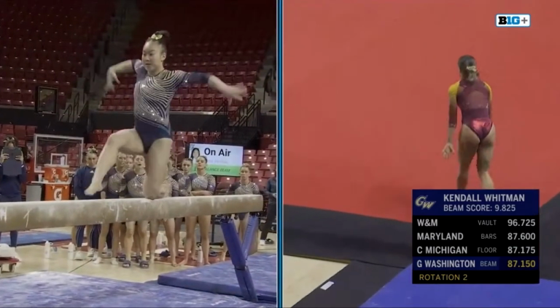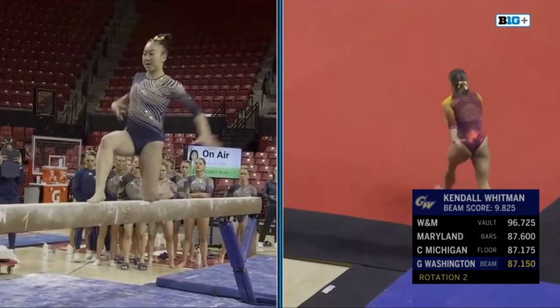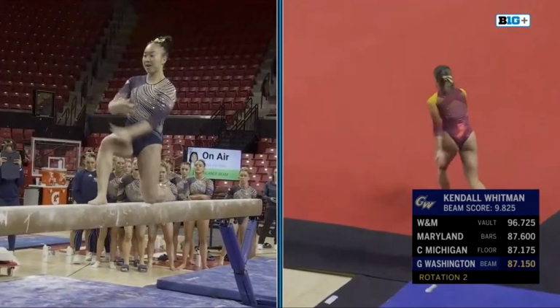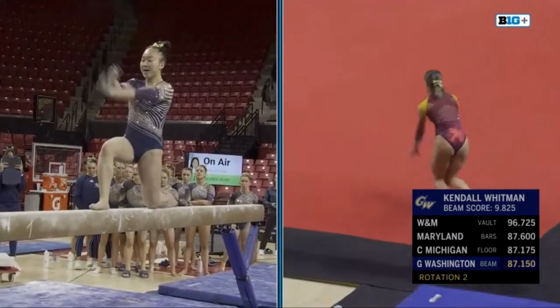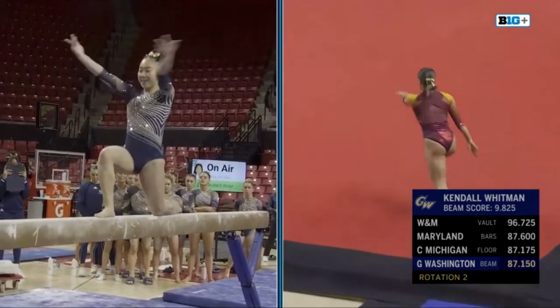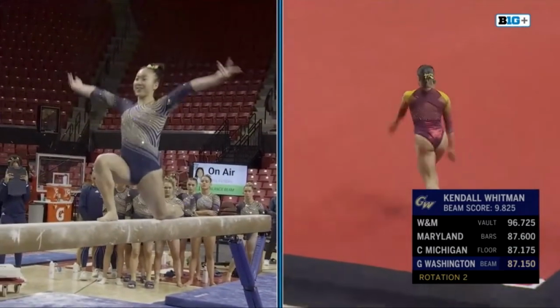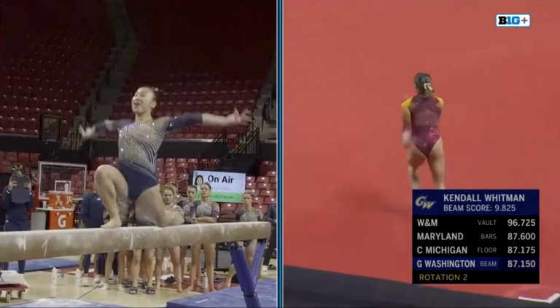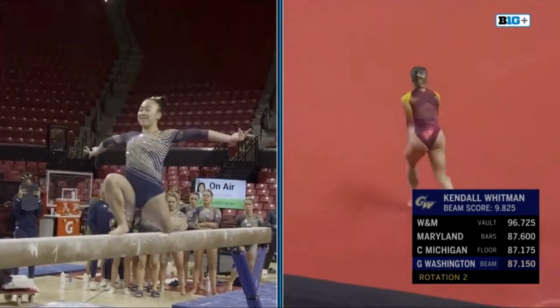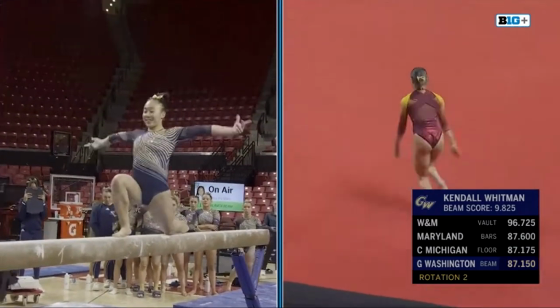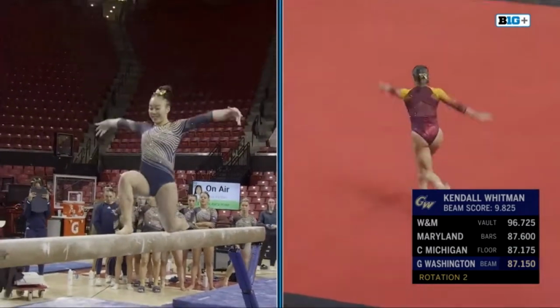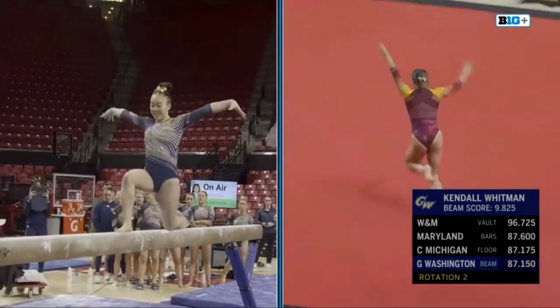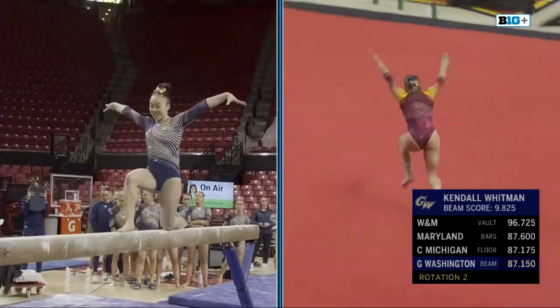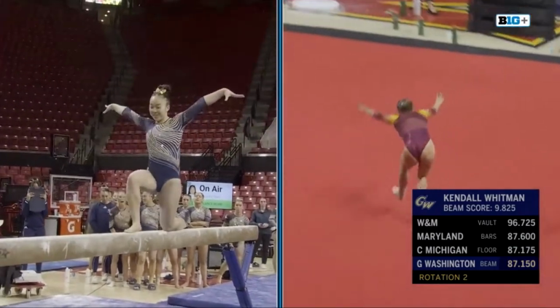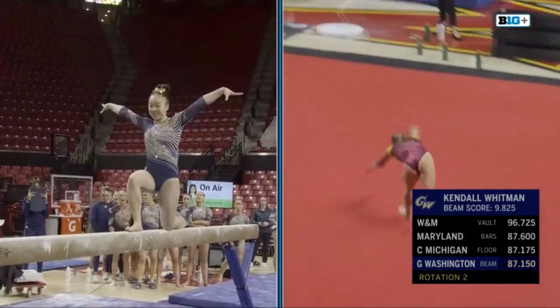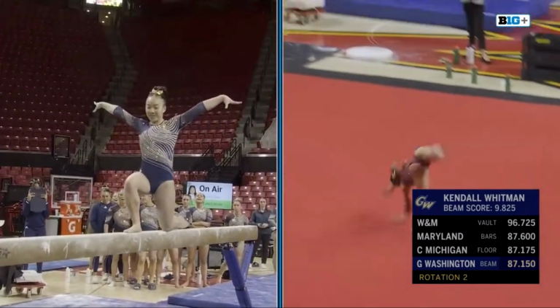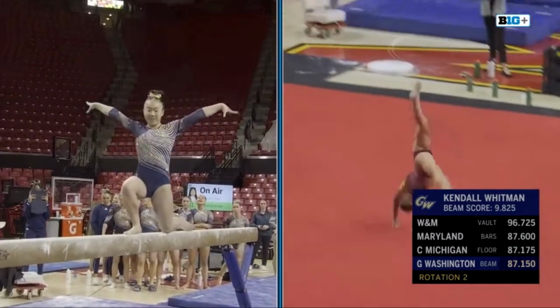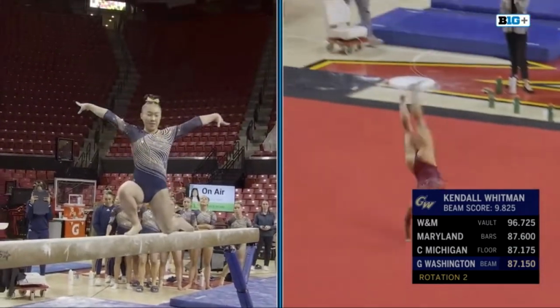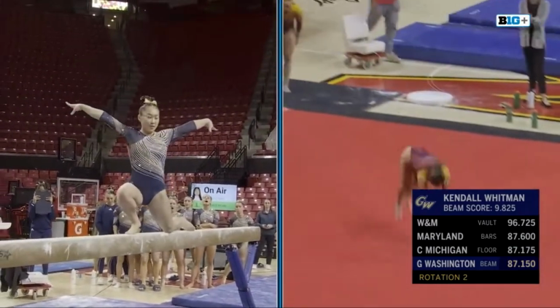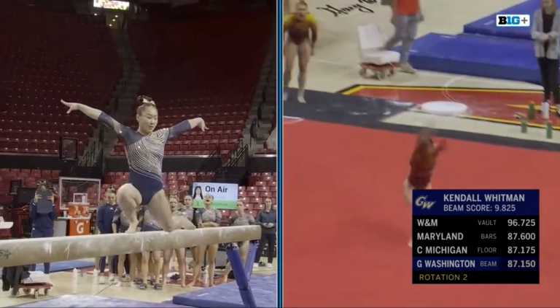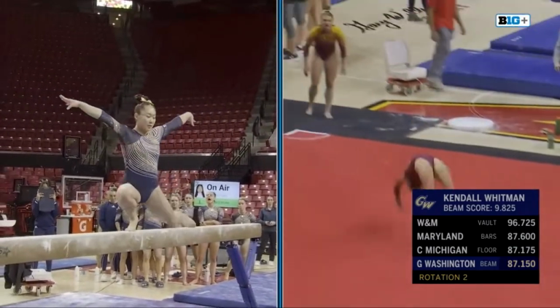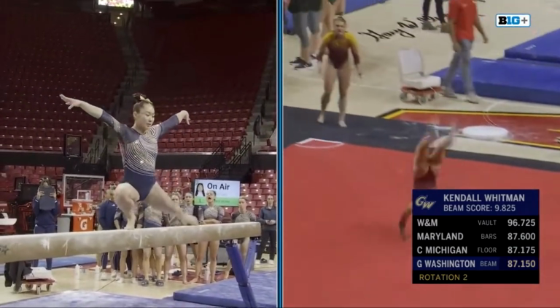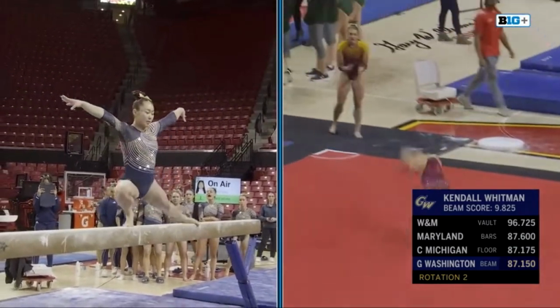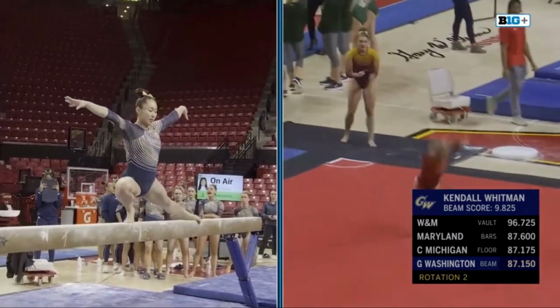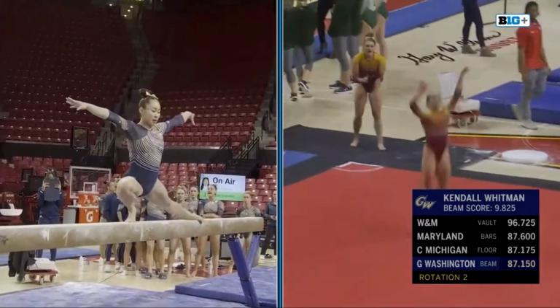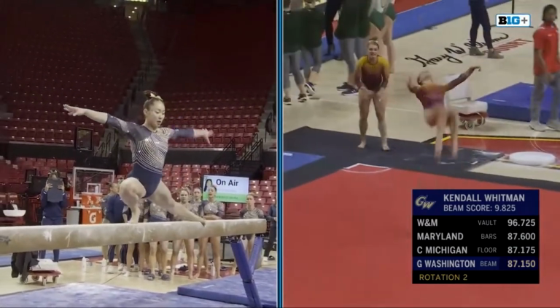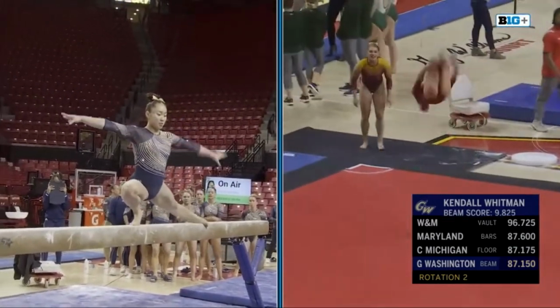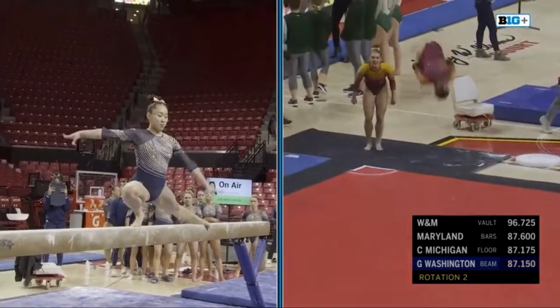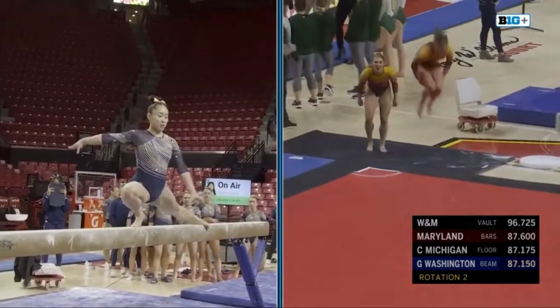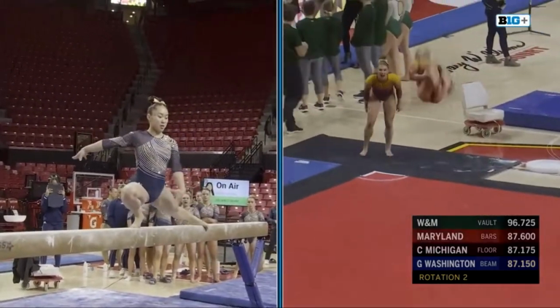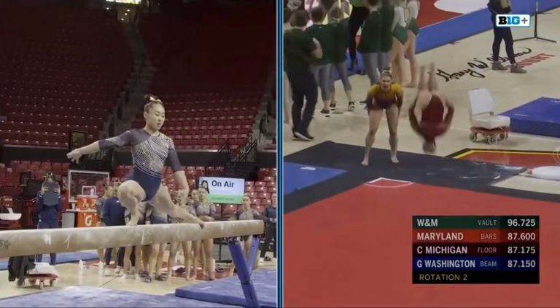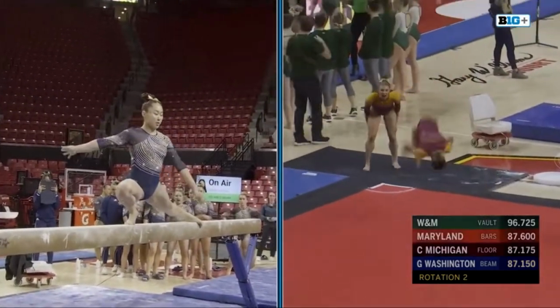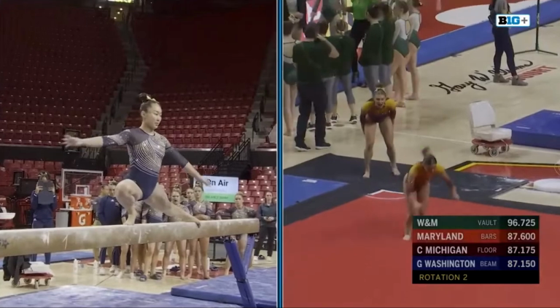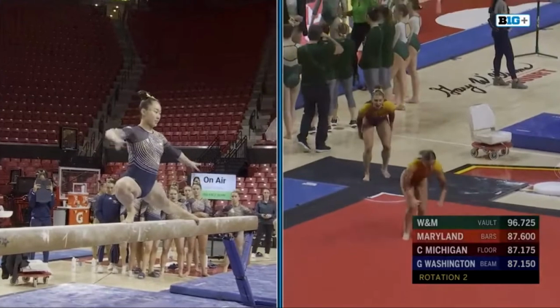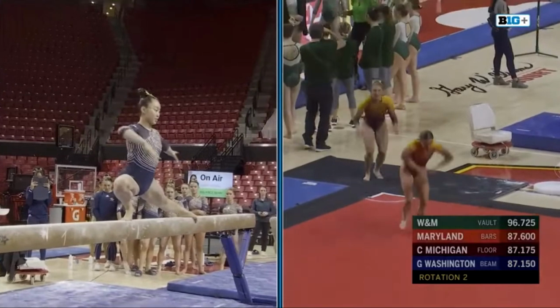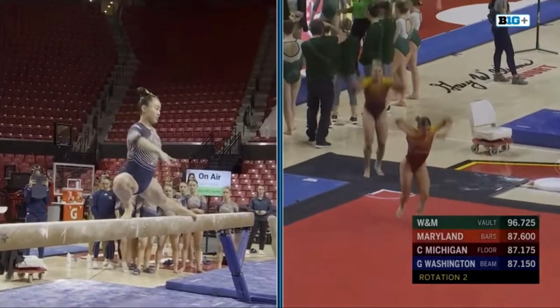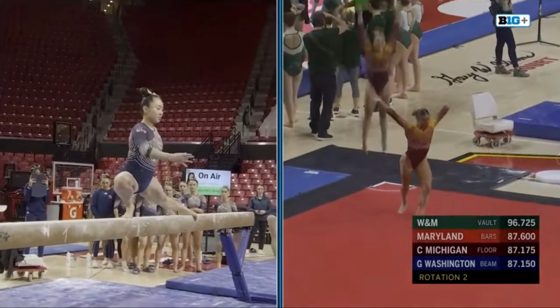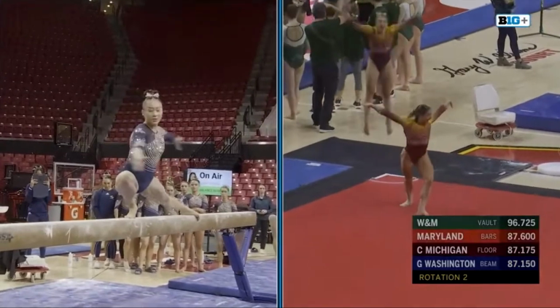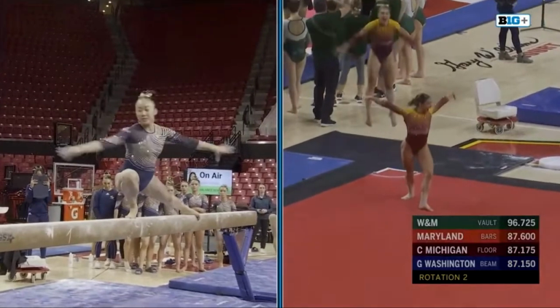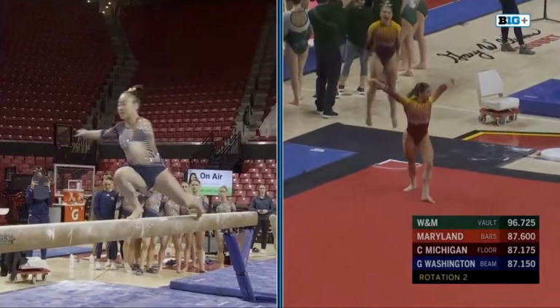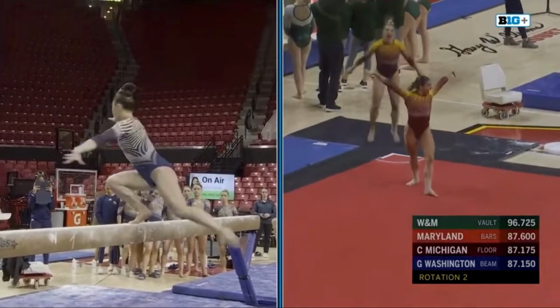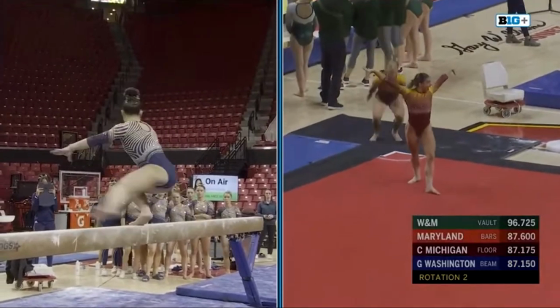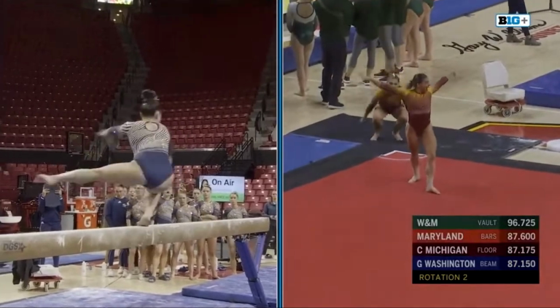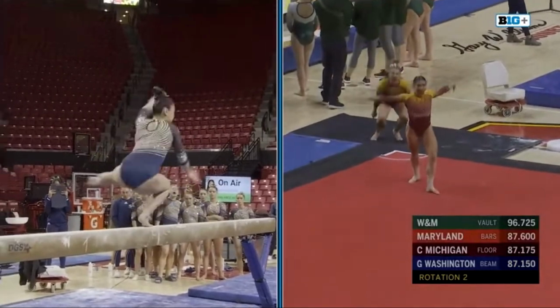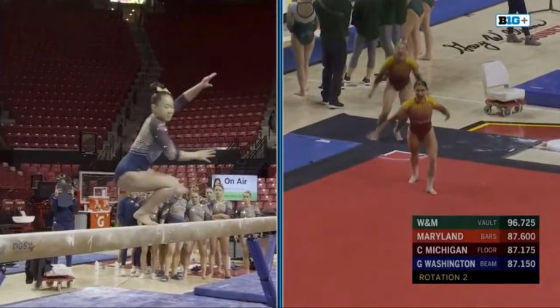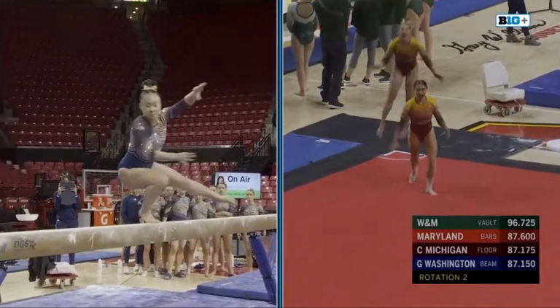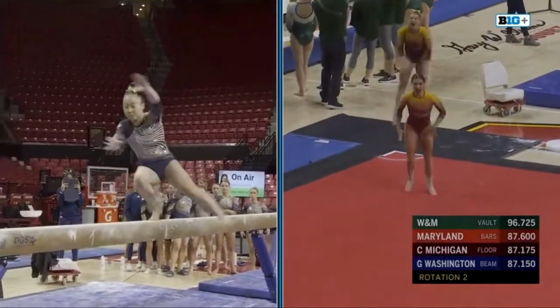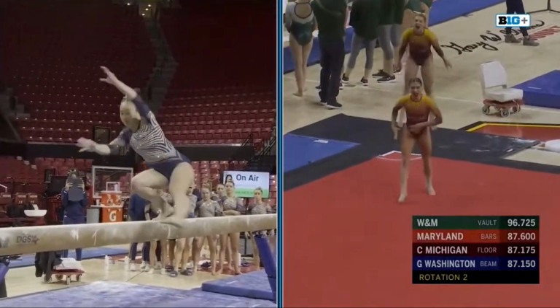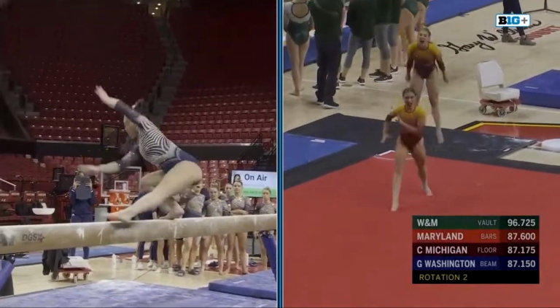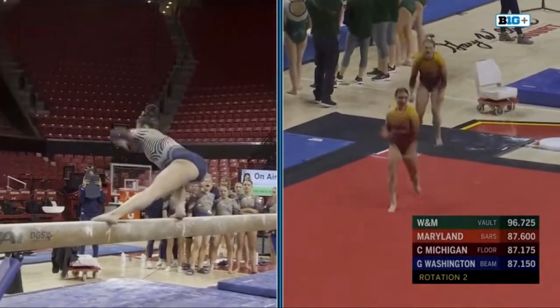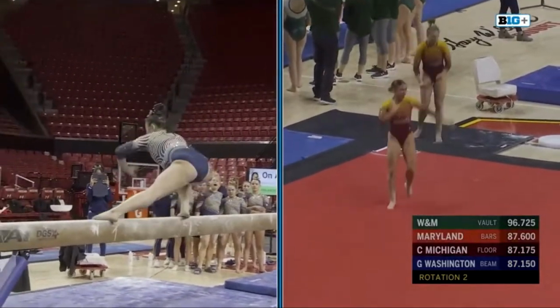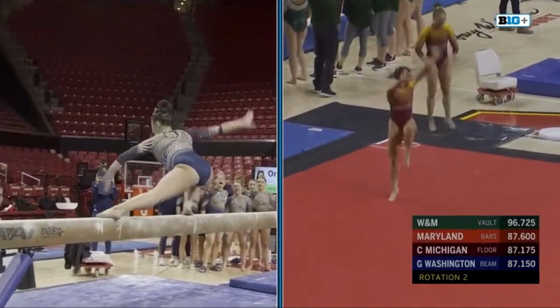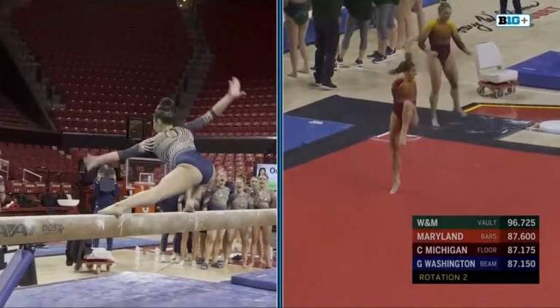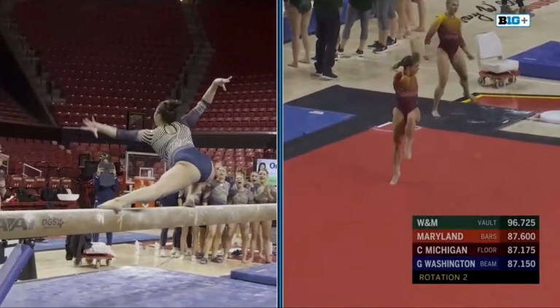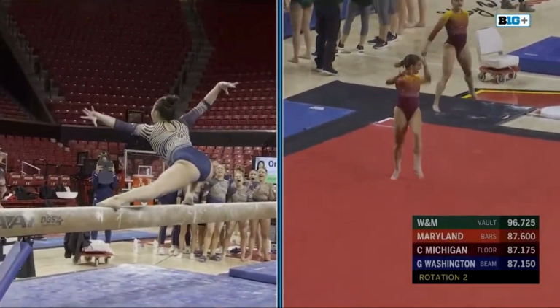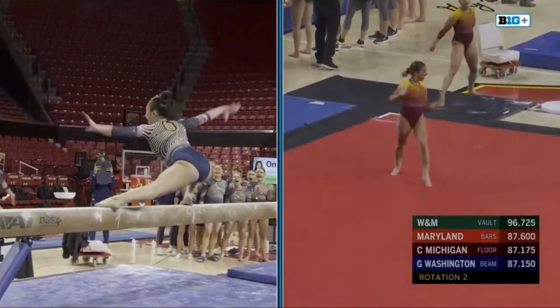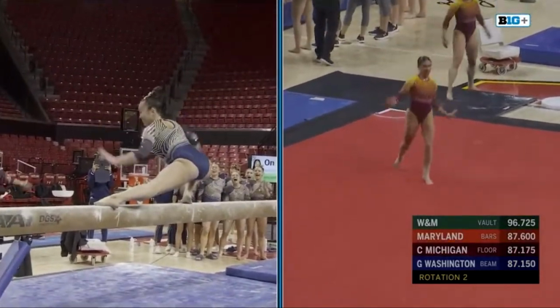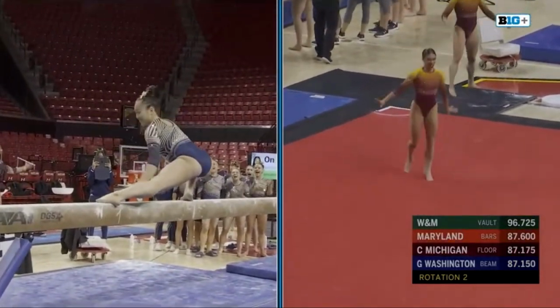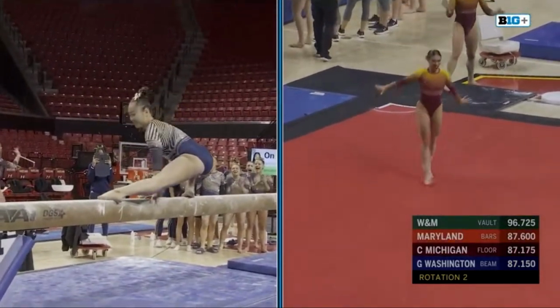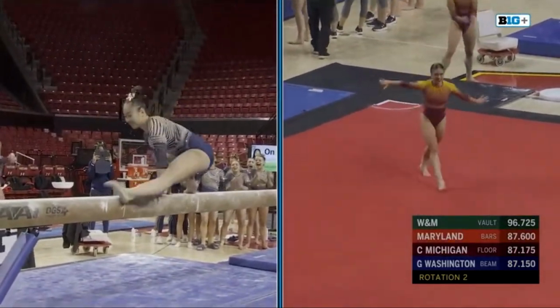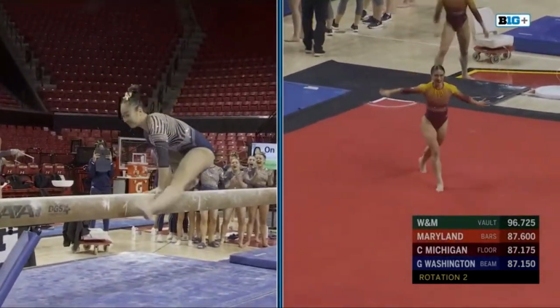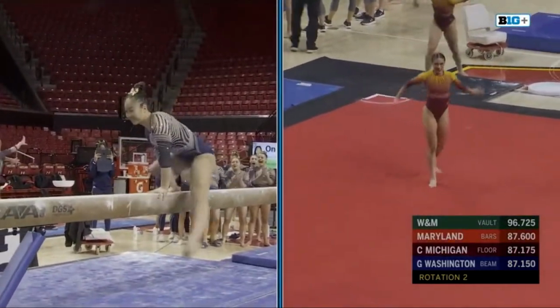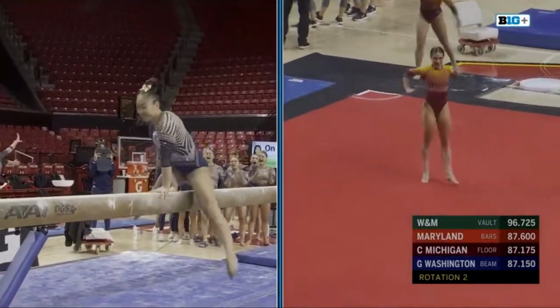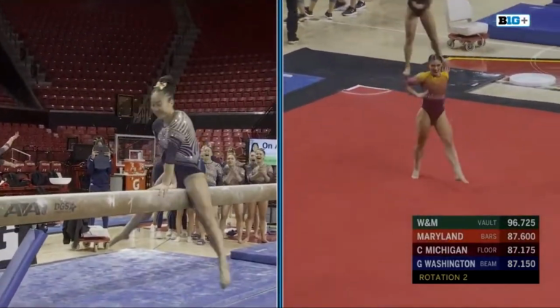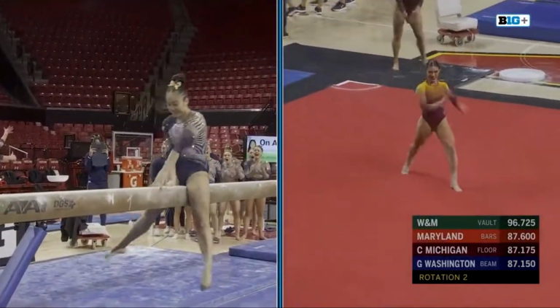Maya Peters, for GW on beam, drills that double back — are you kidding me?